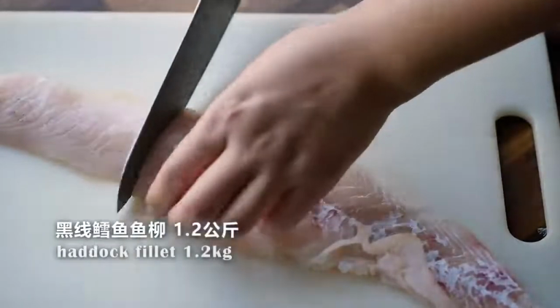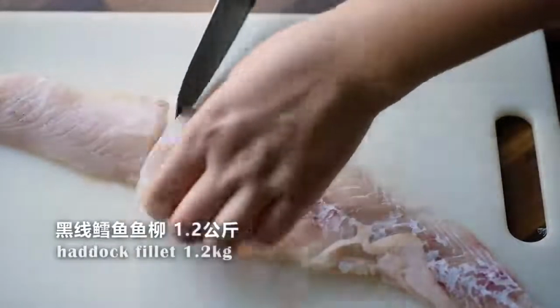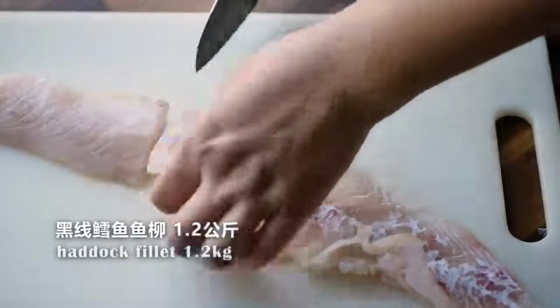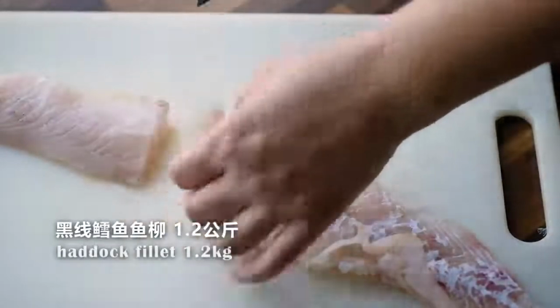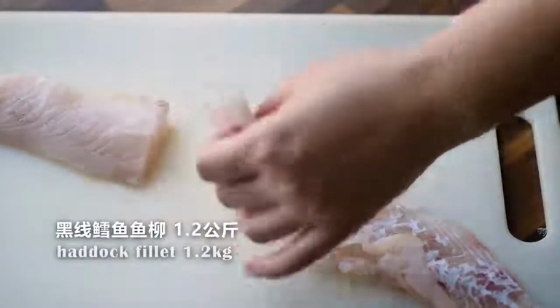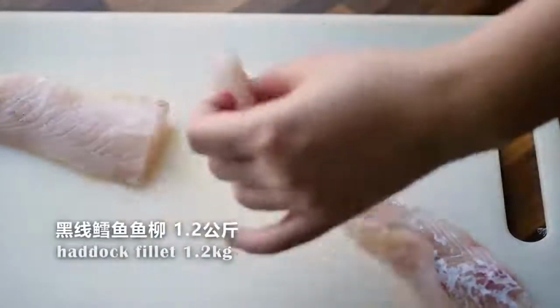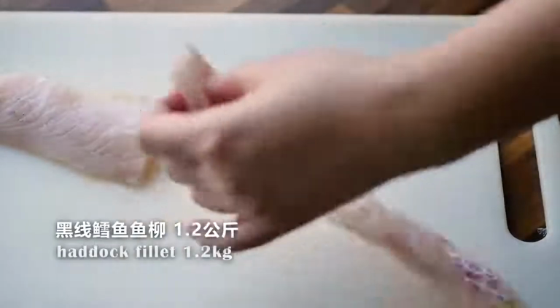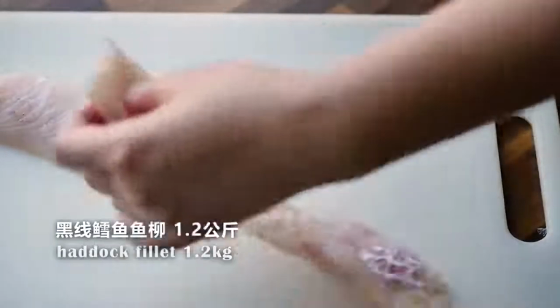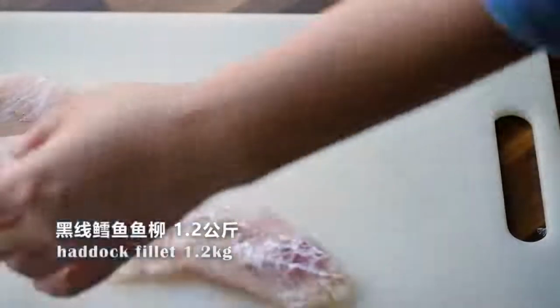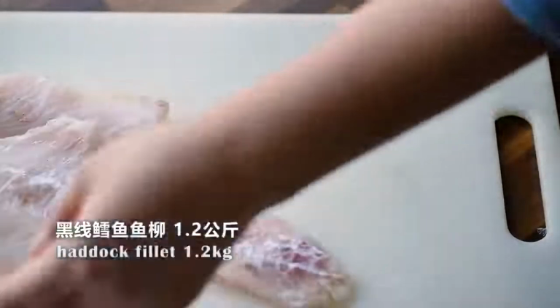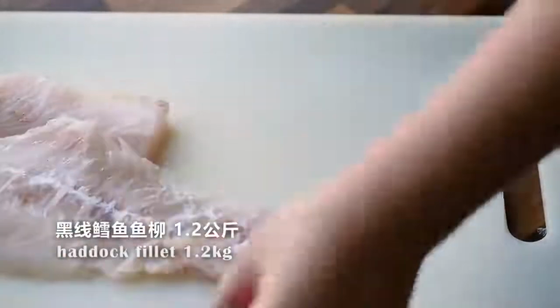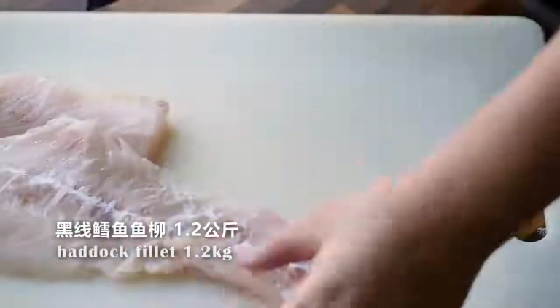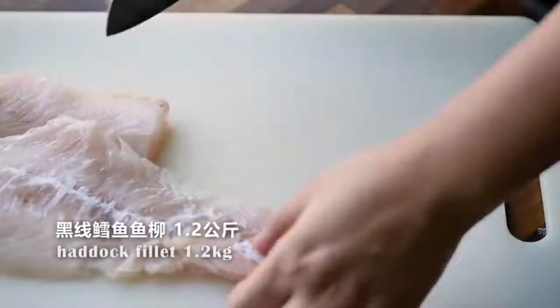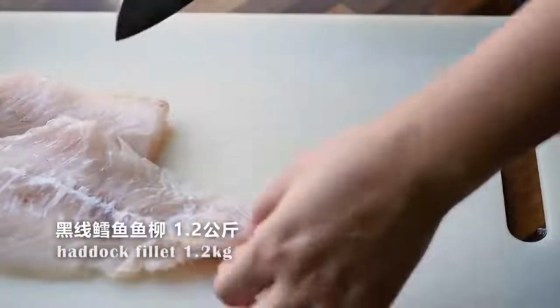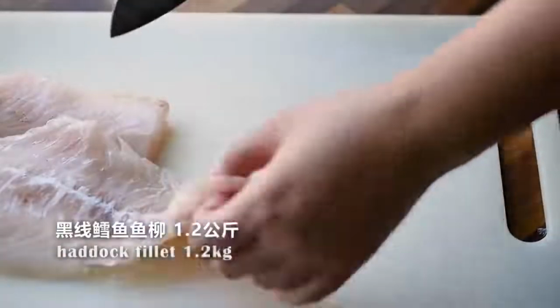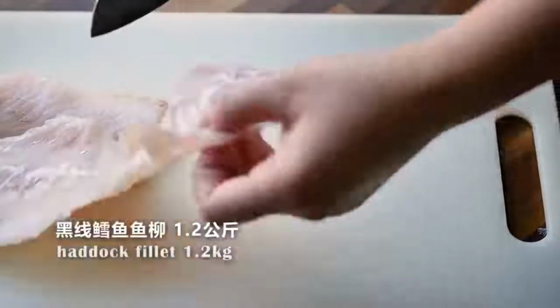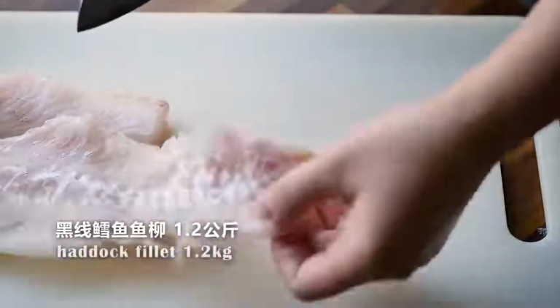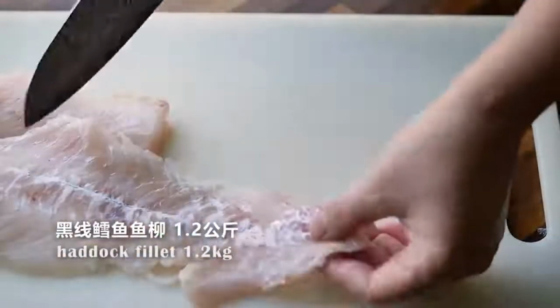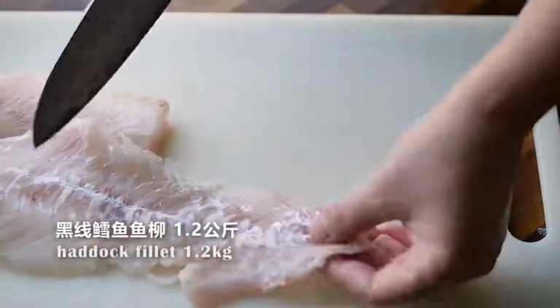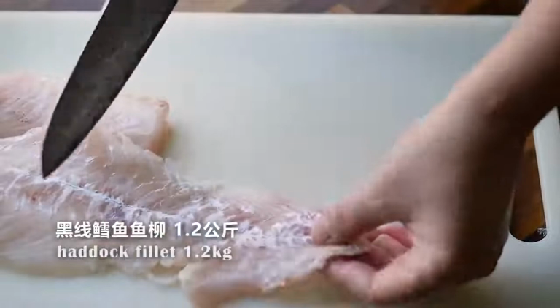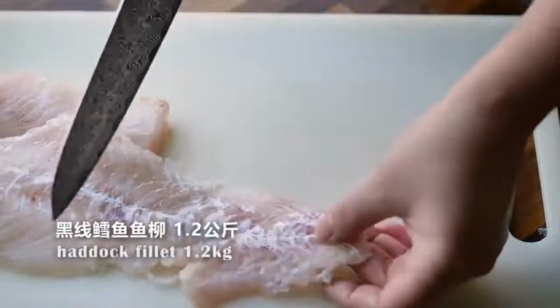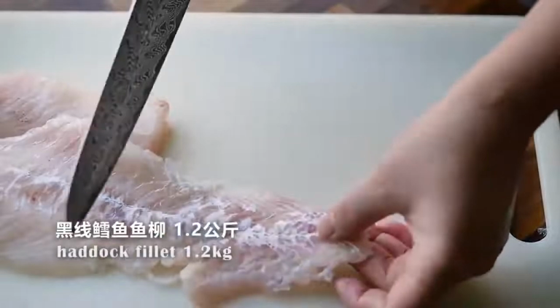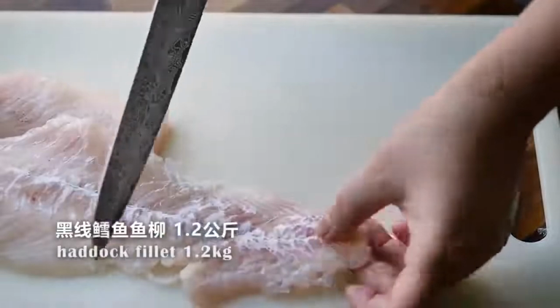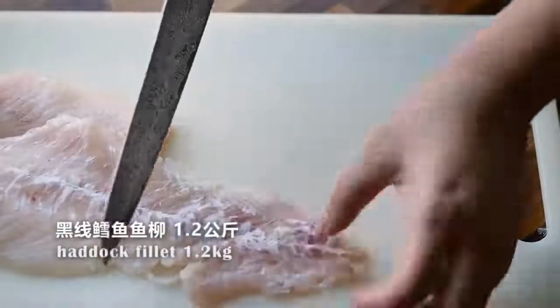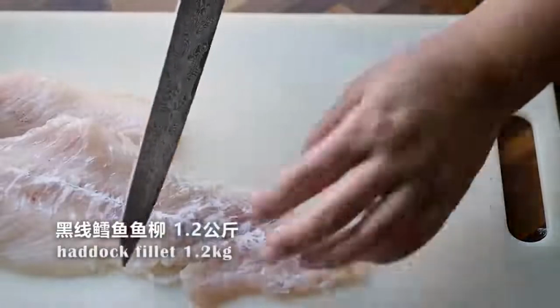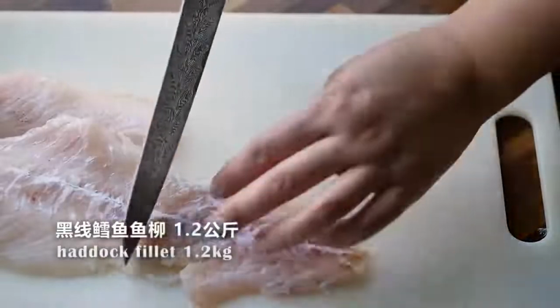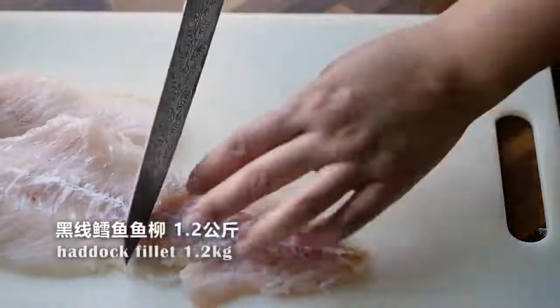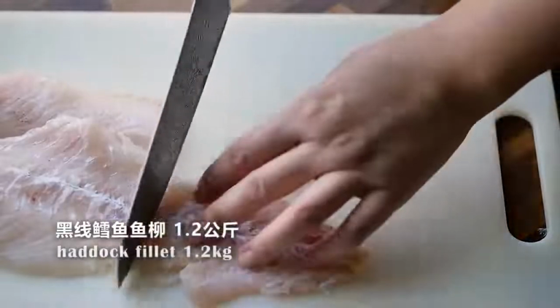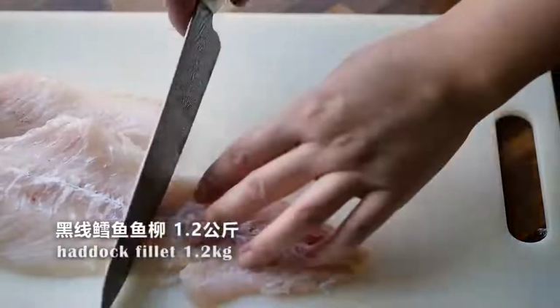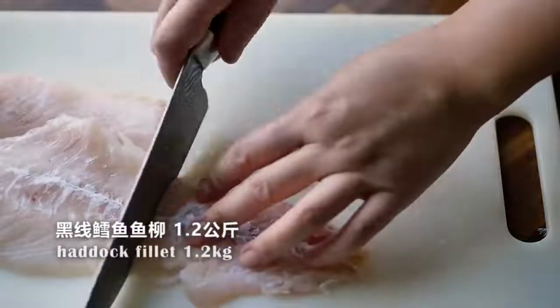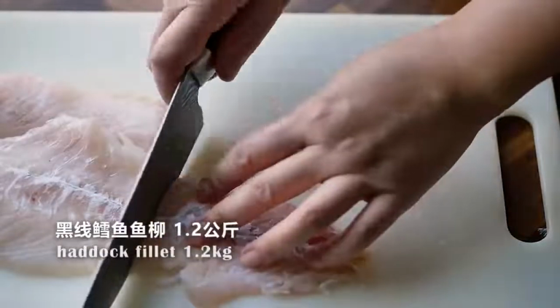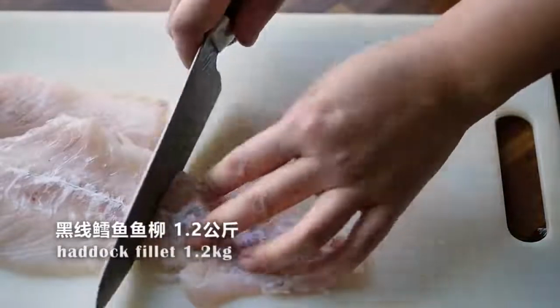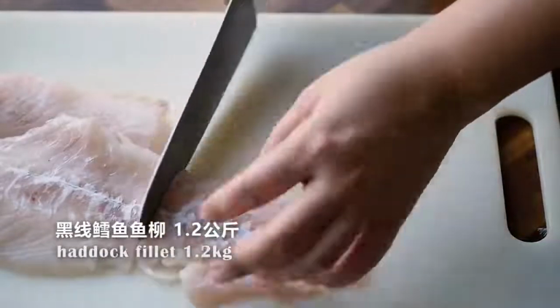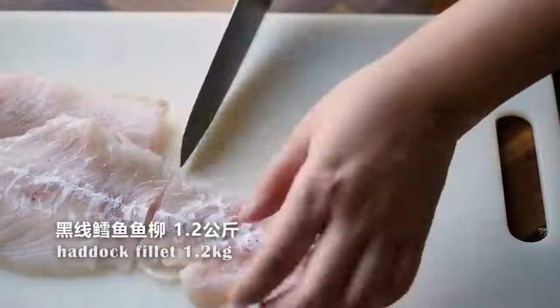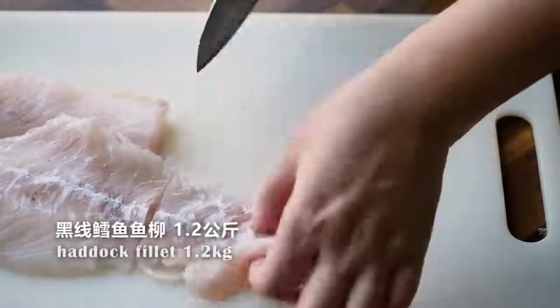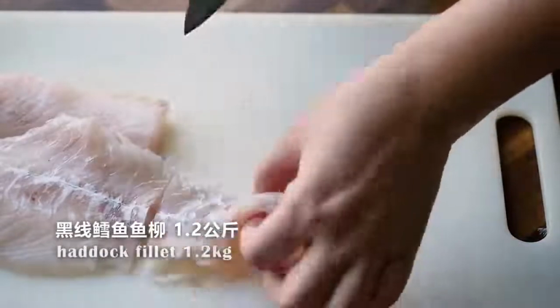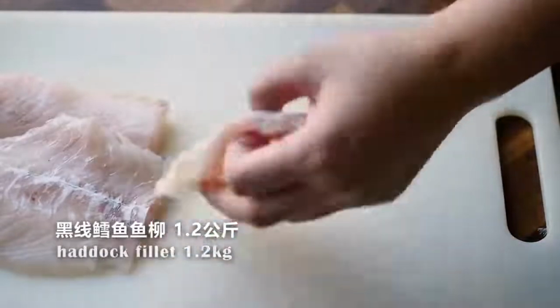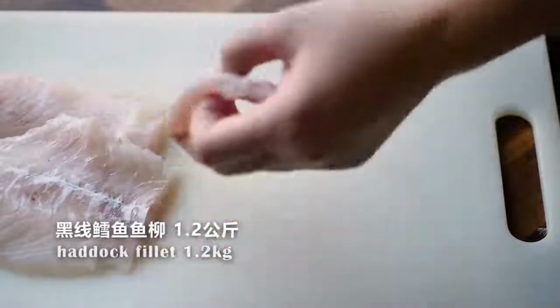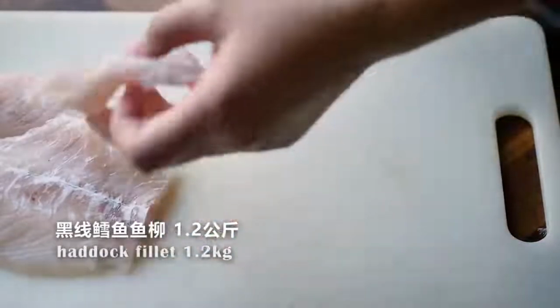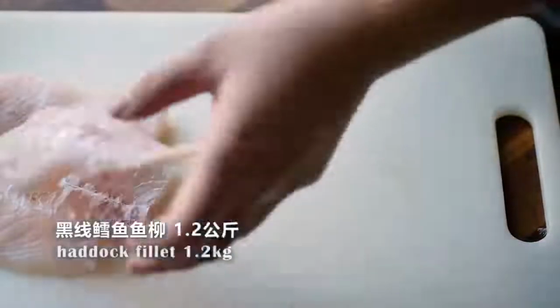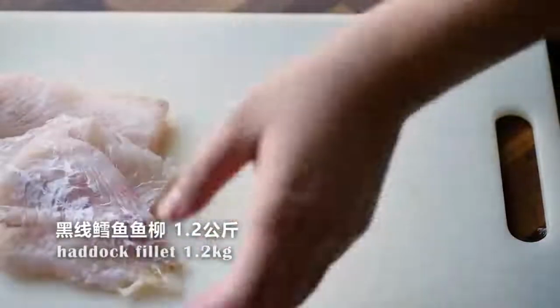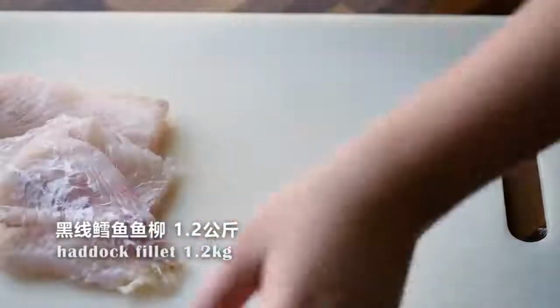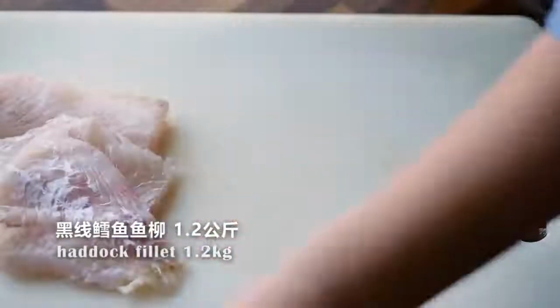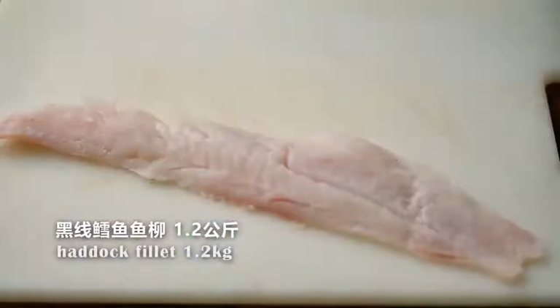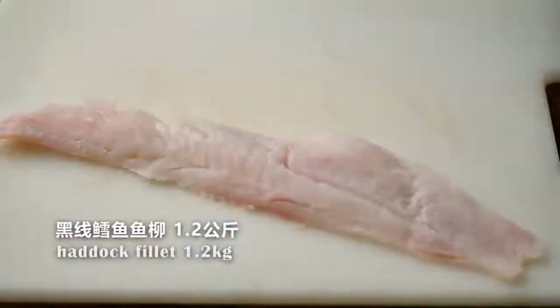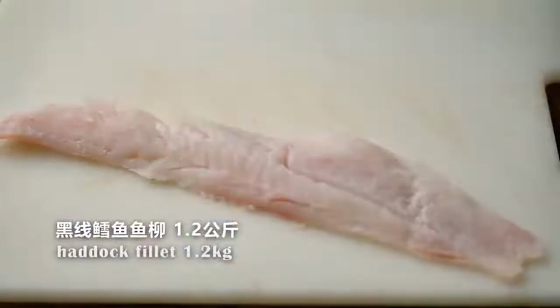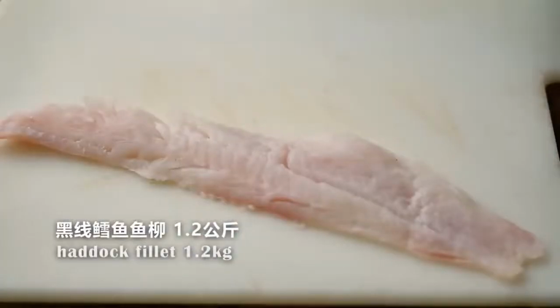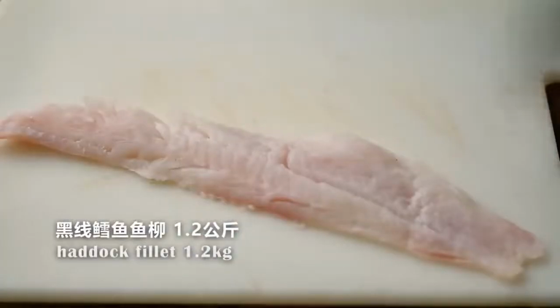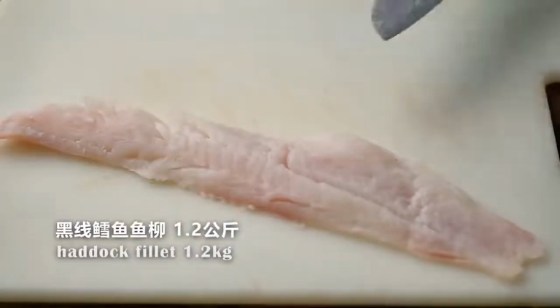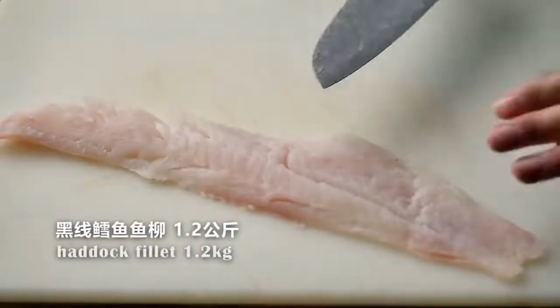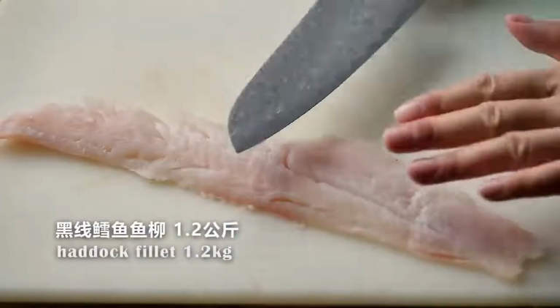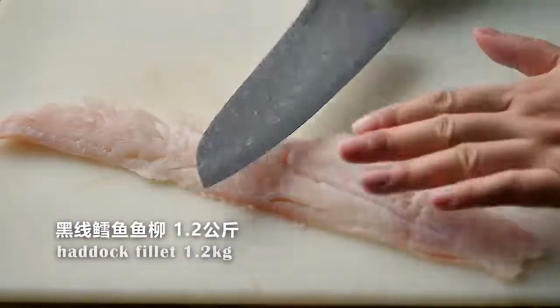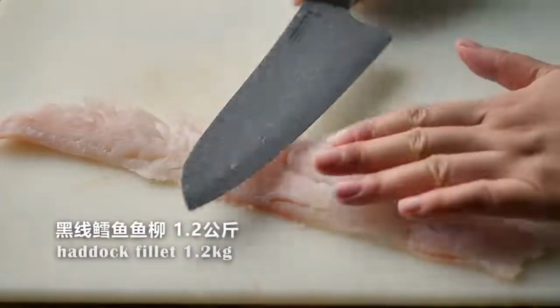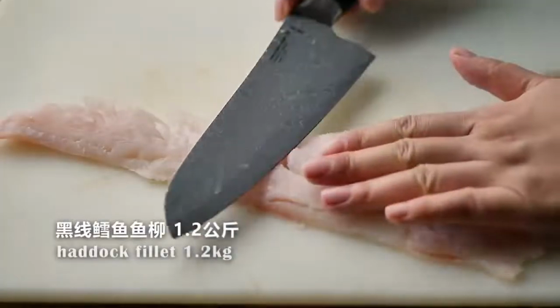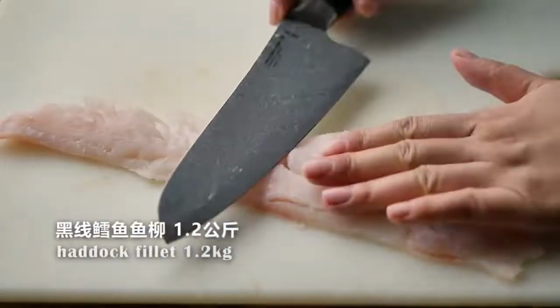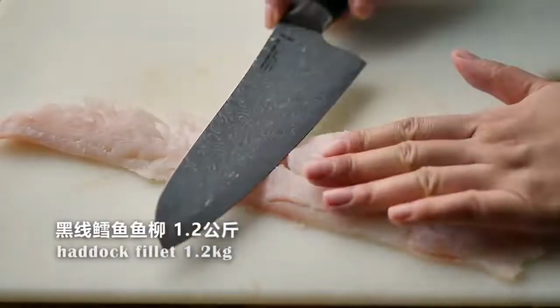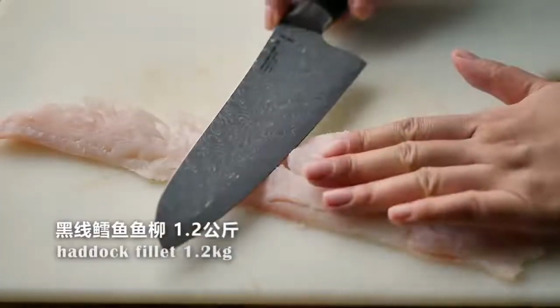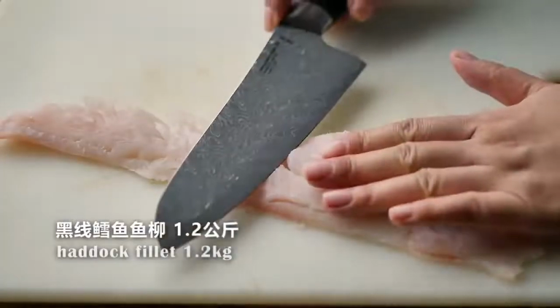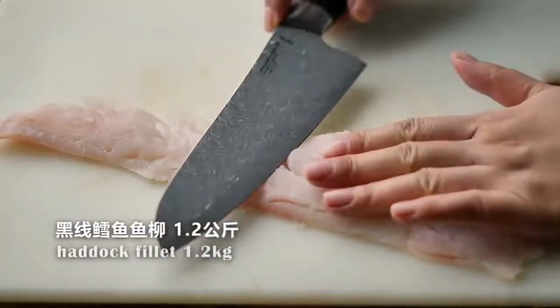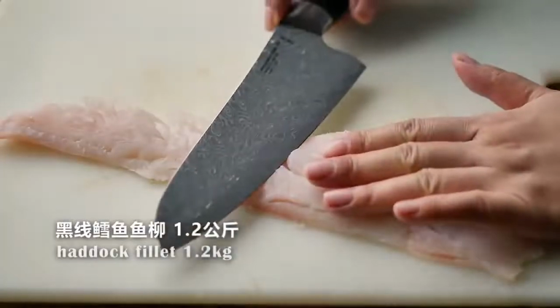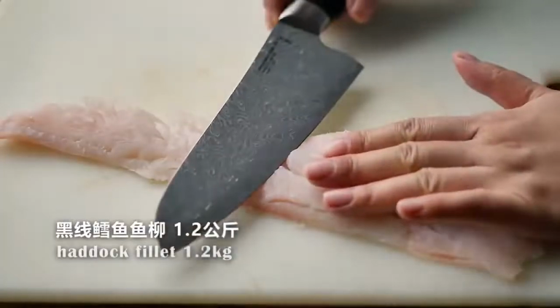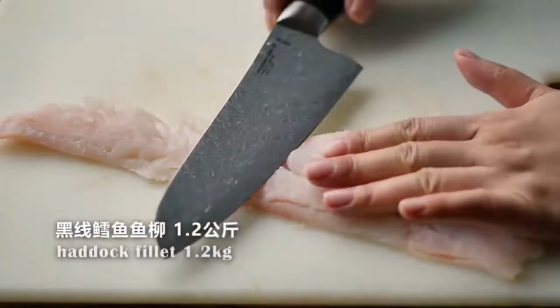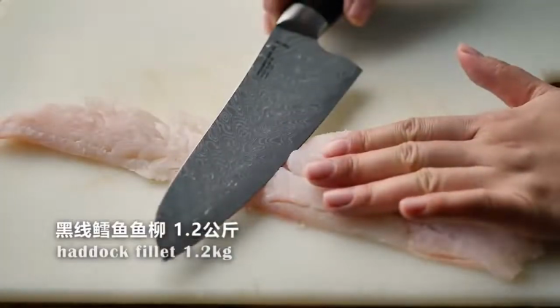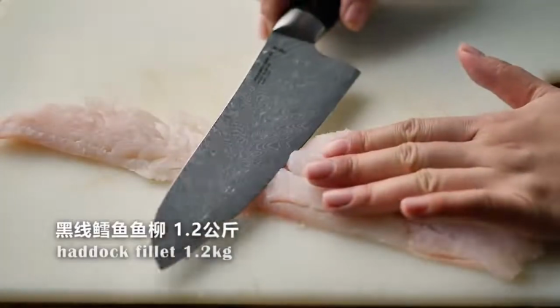I'm using haddock fillet, but you can use any fish you like, even chicken. Just make sure the fish is dry.